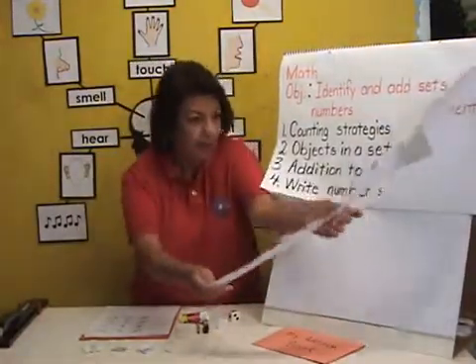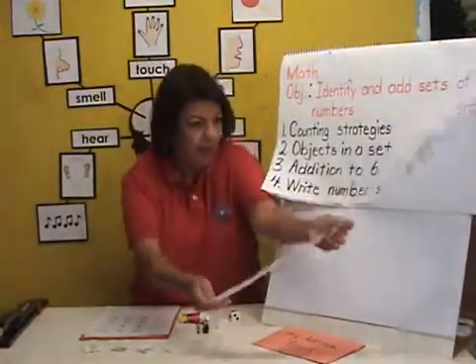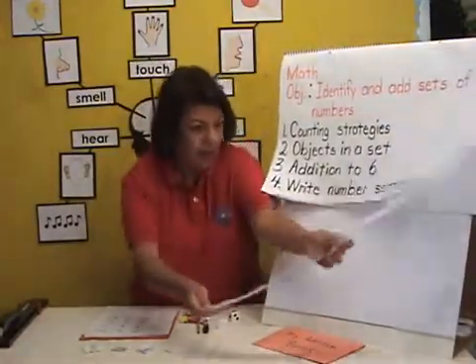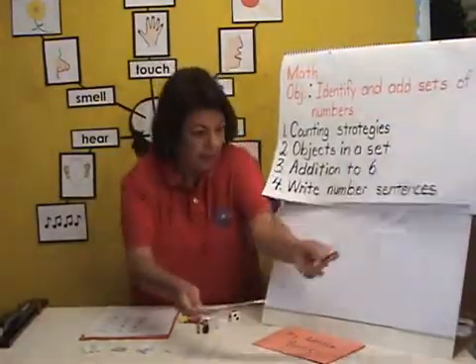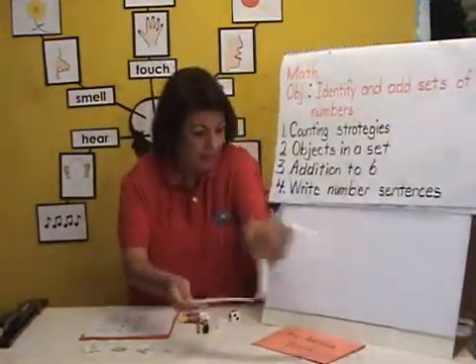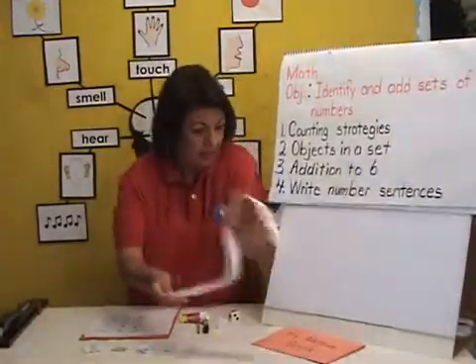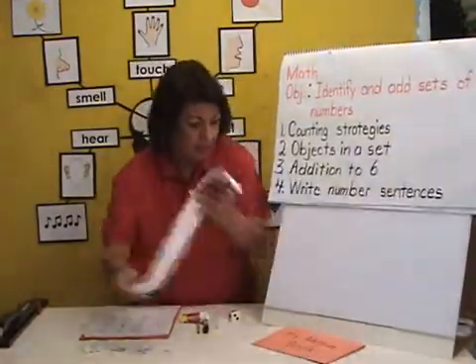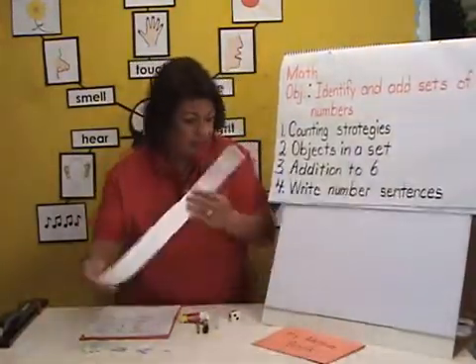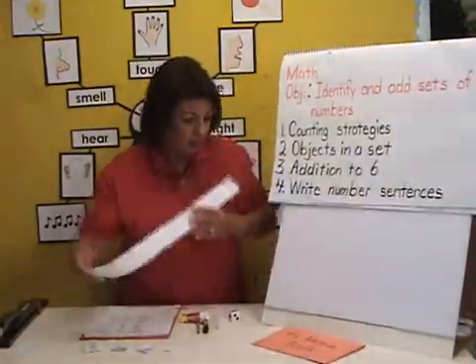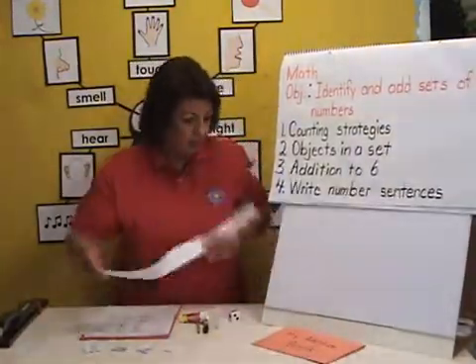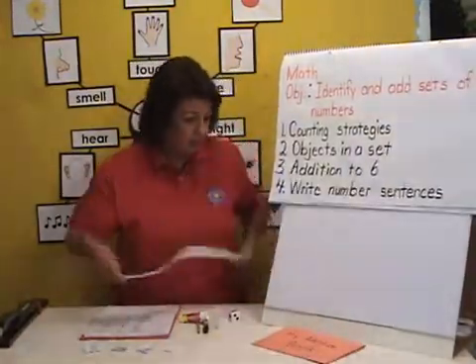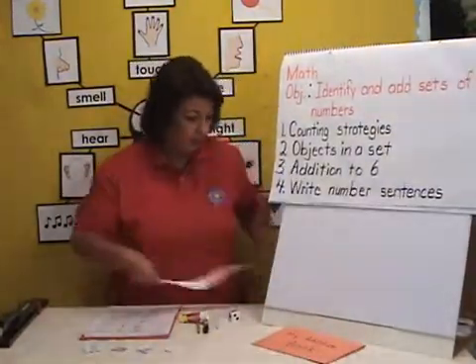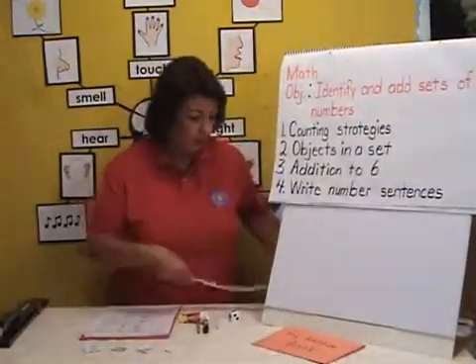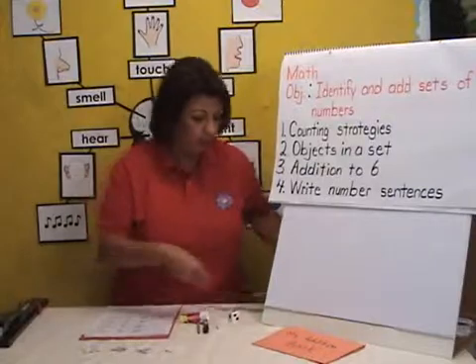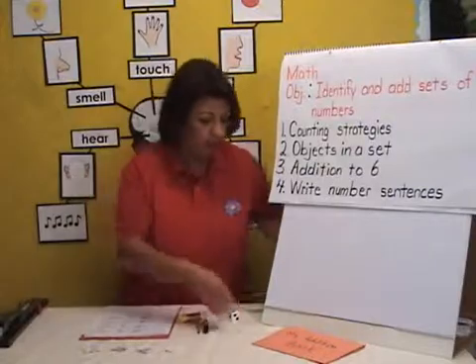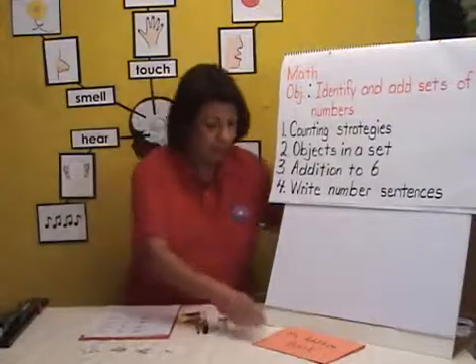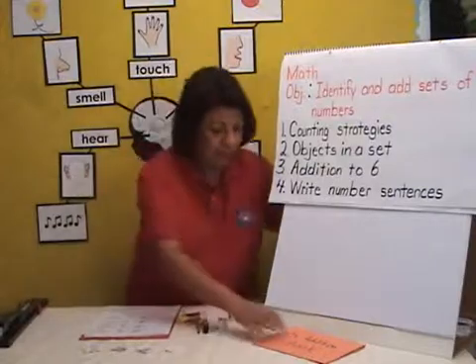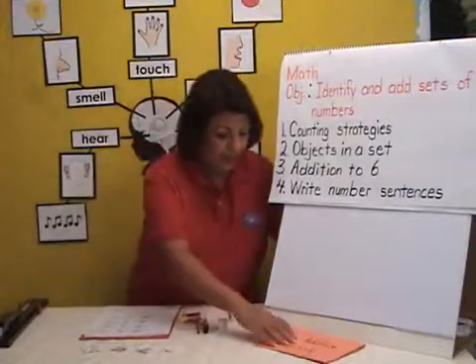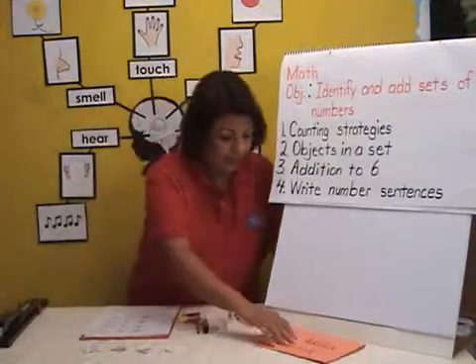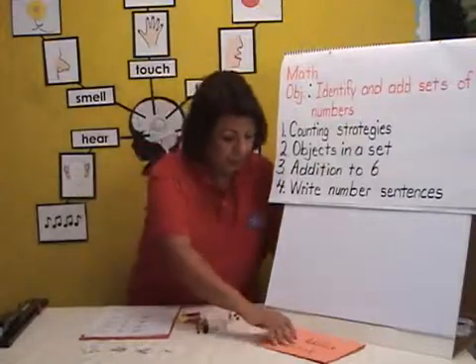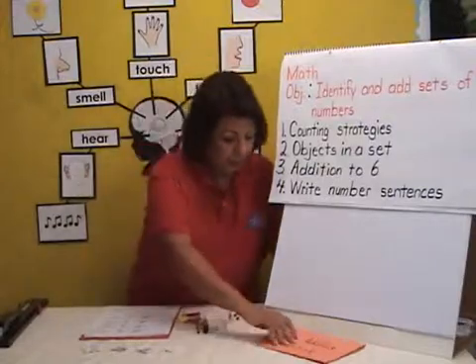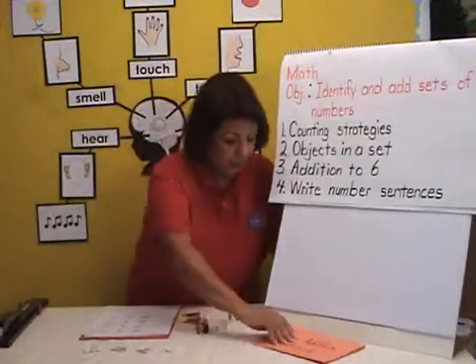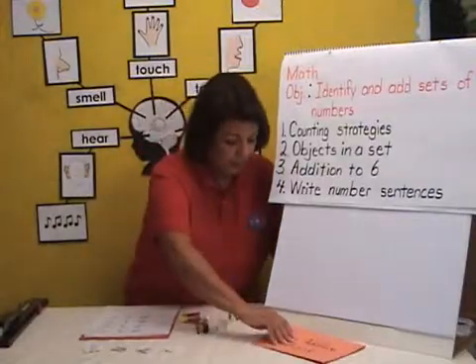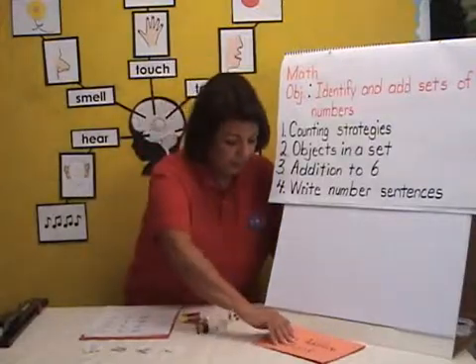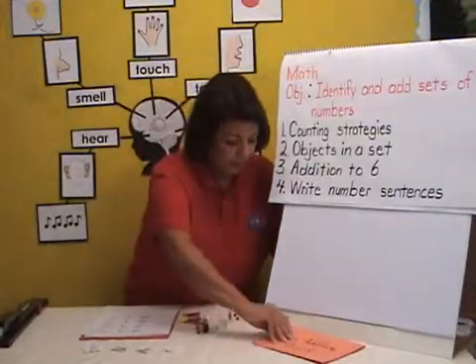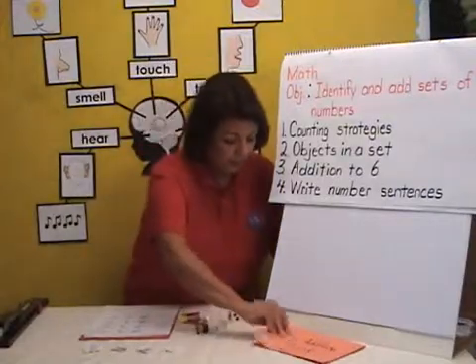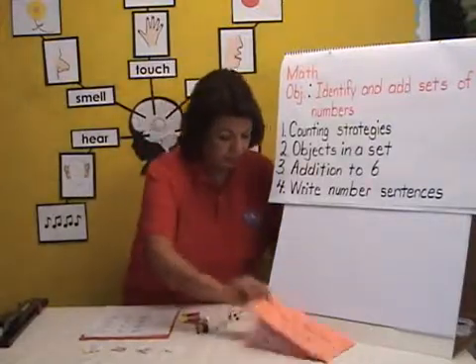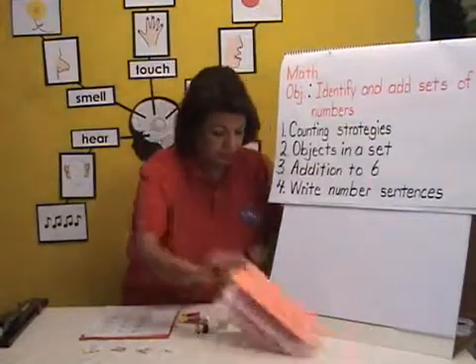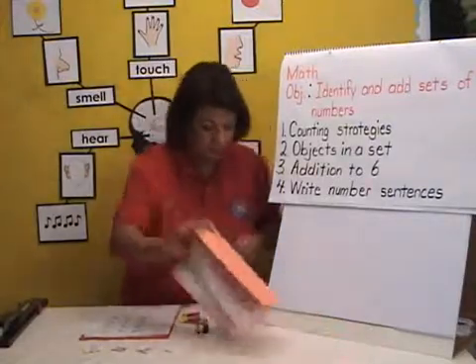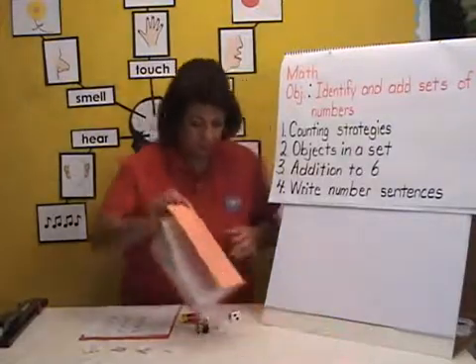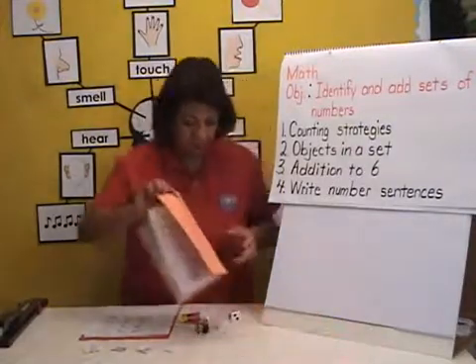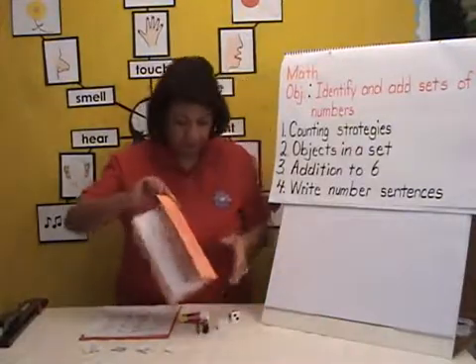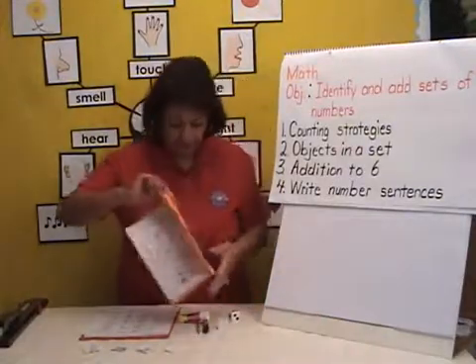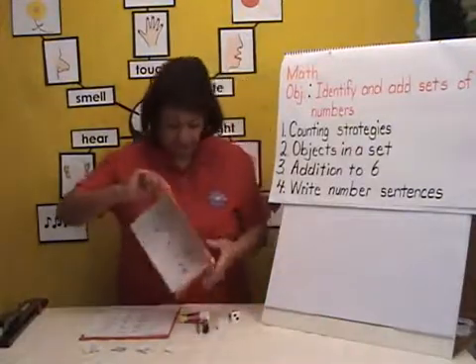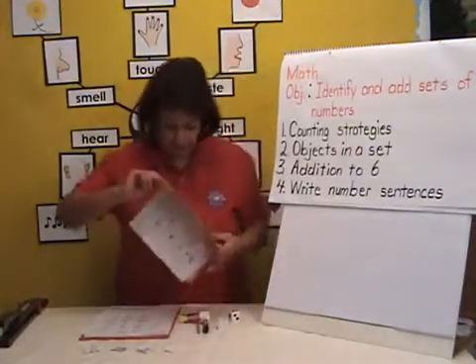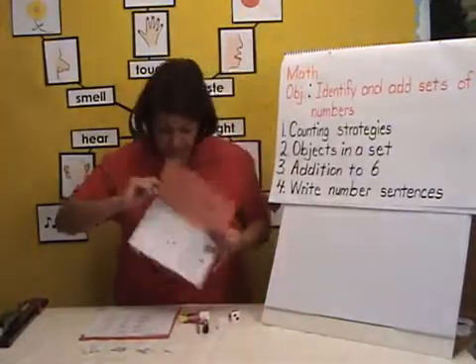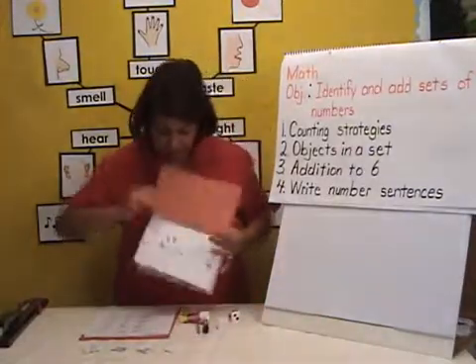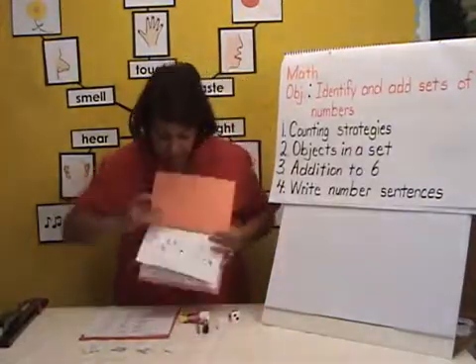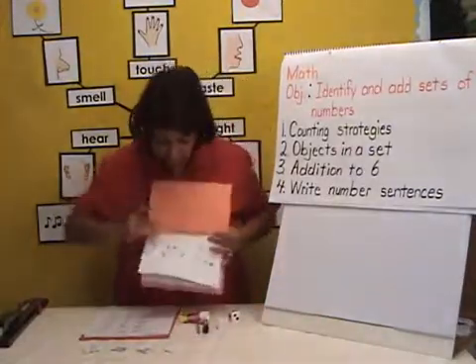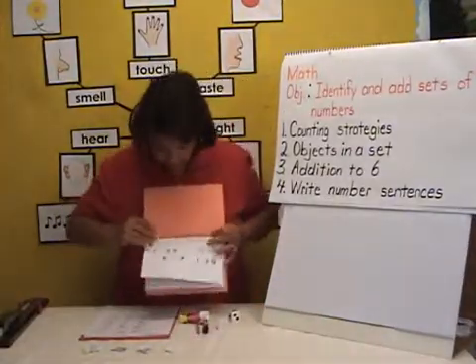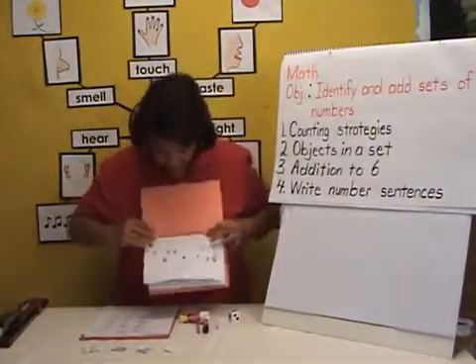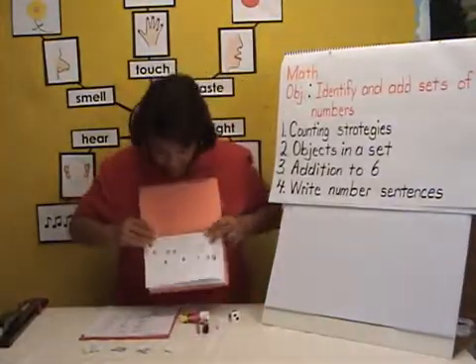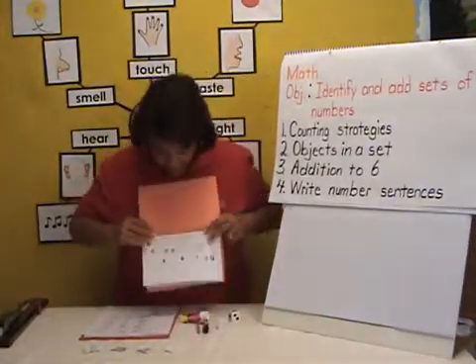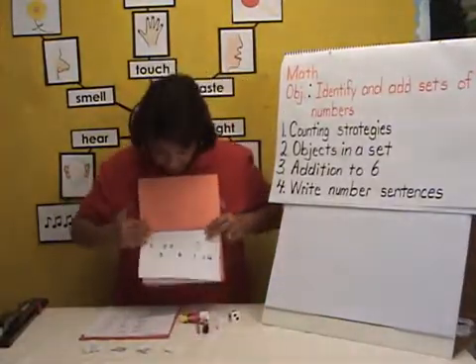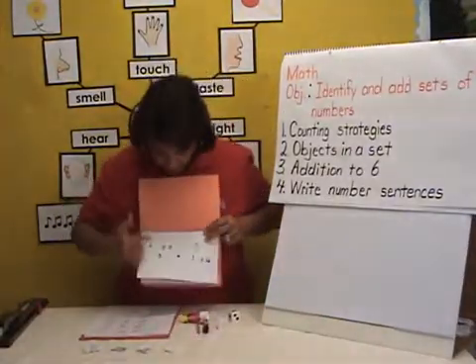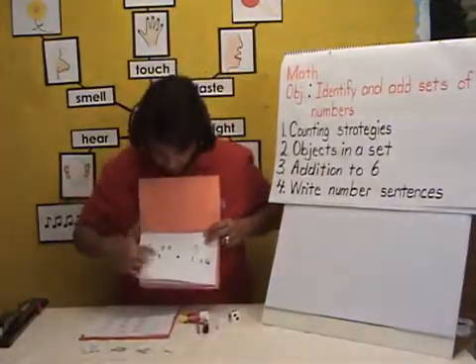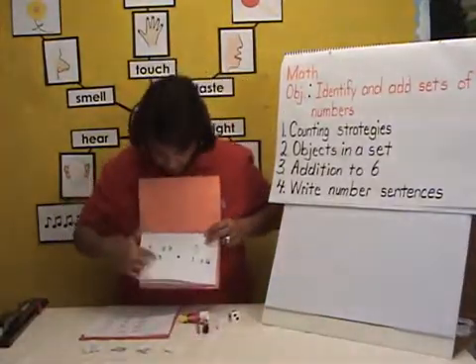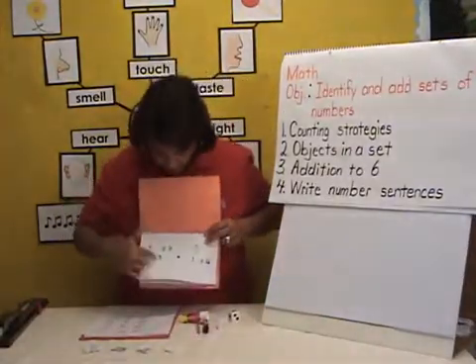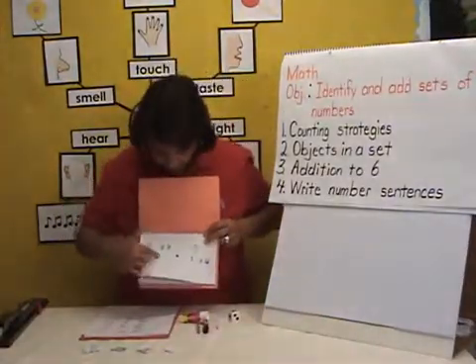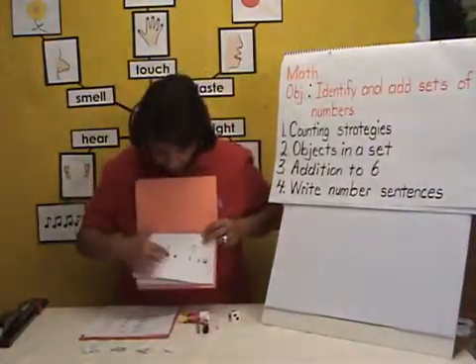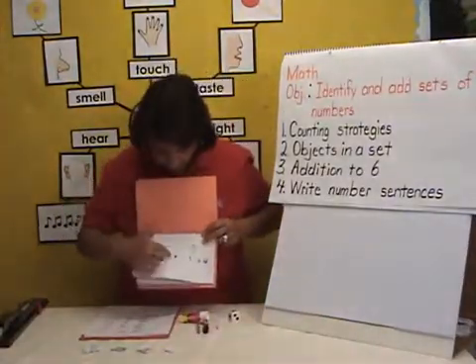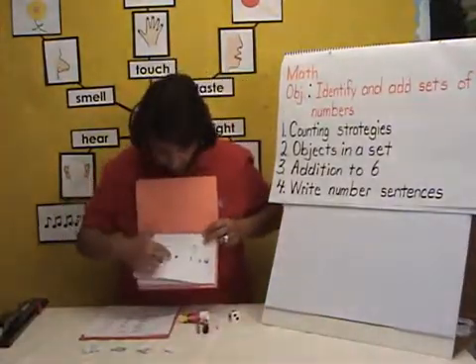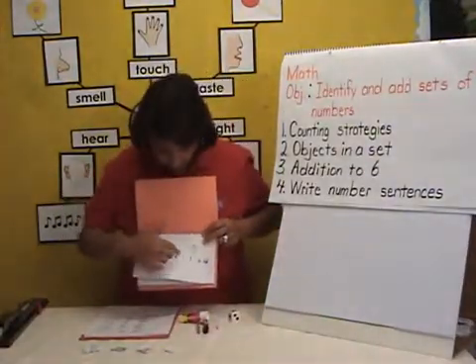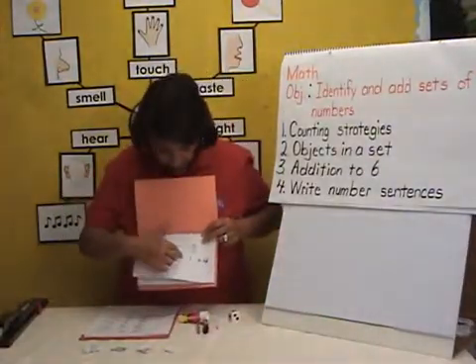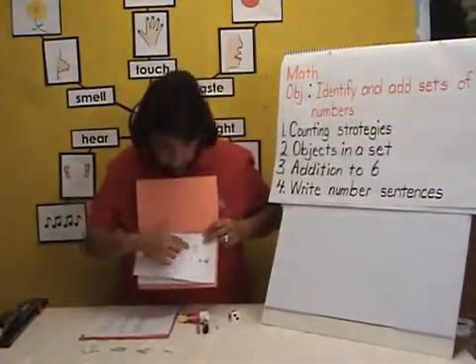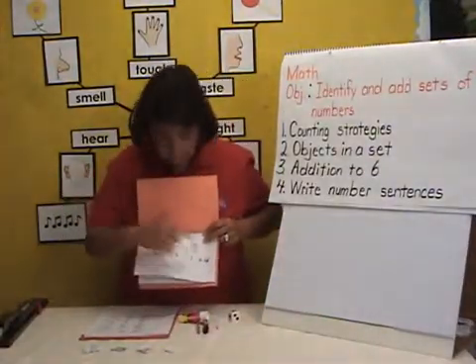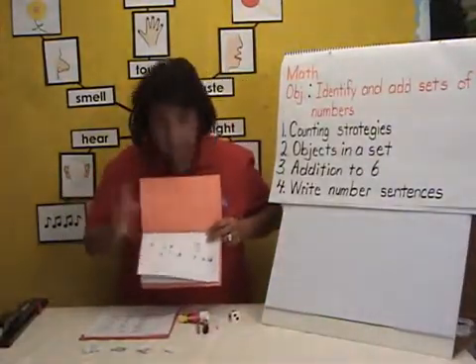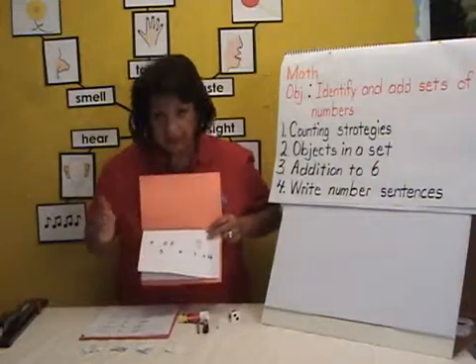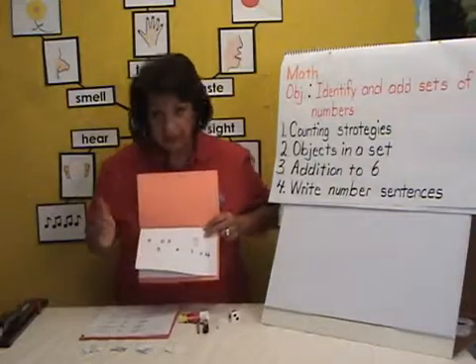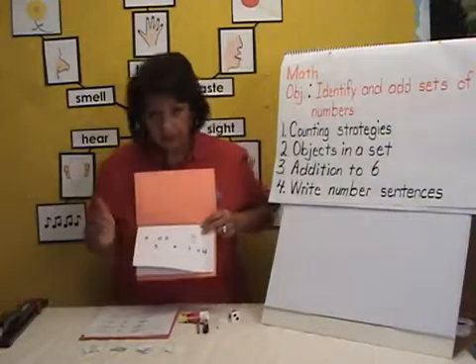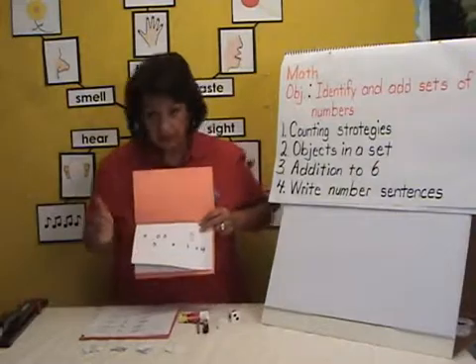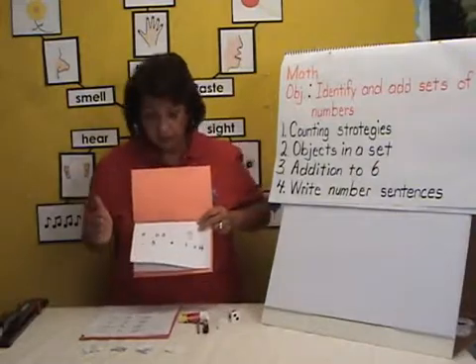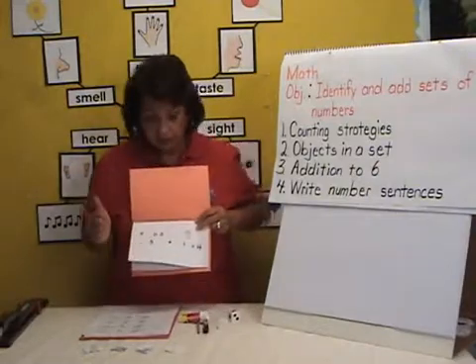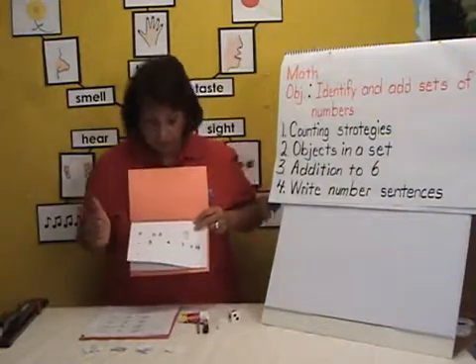And there will be writing number sentences — for example, three plus one equals four.